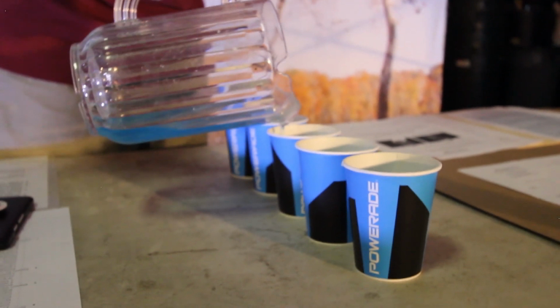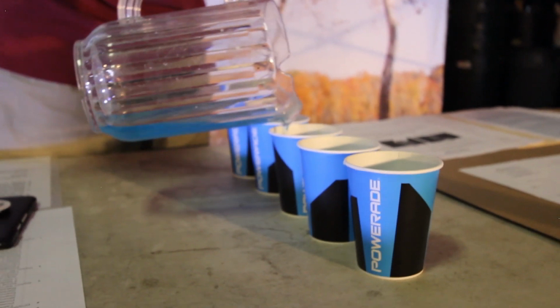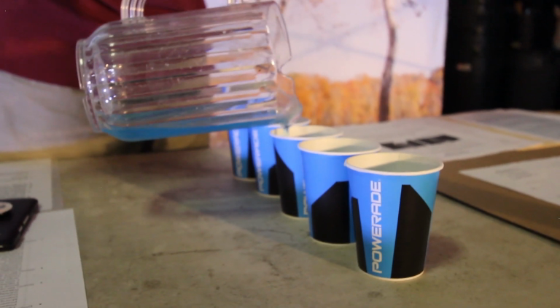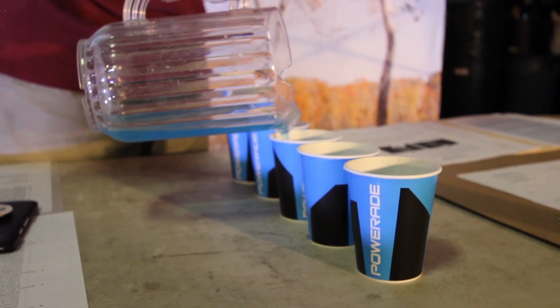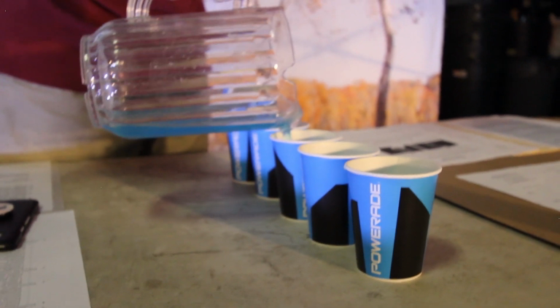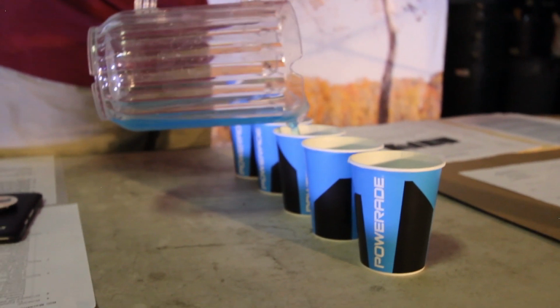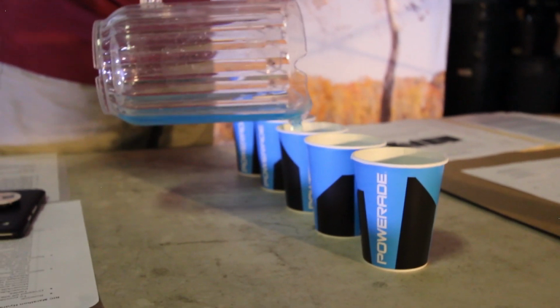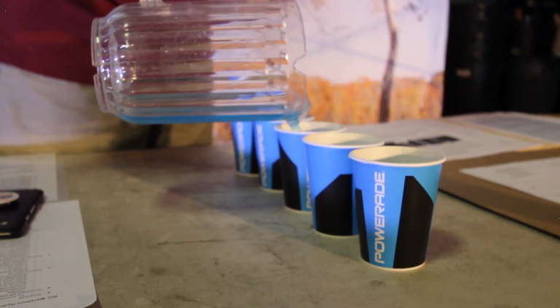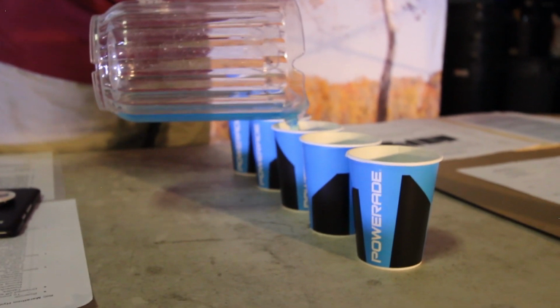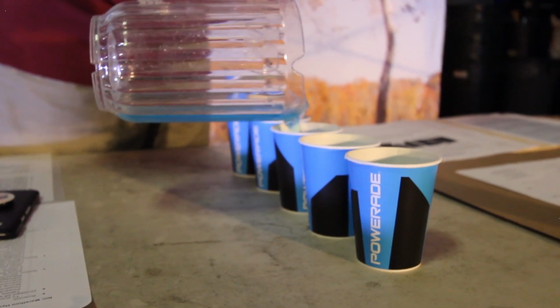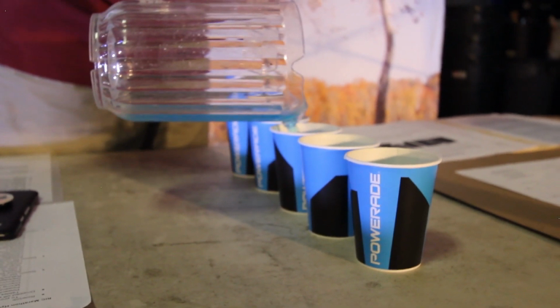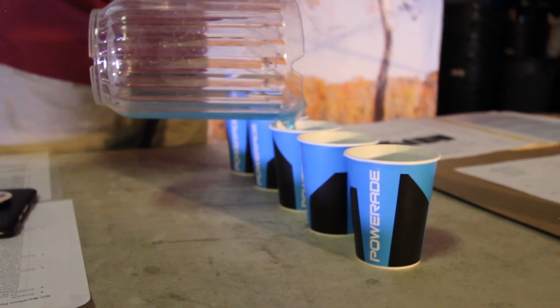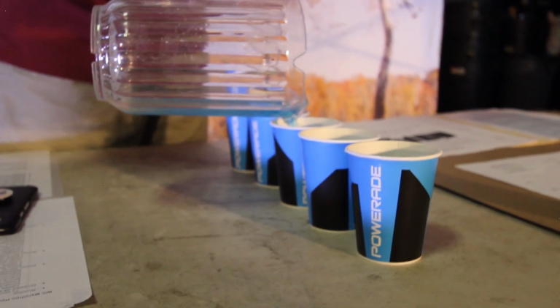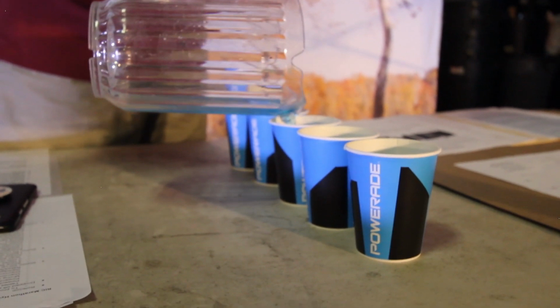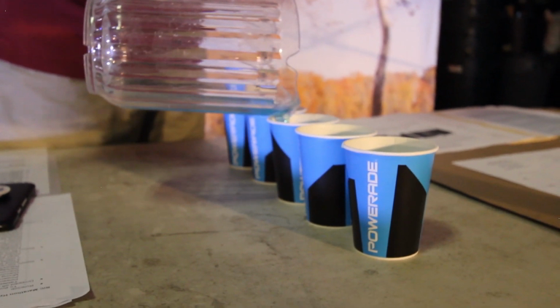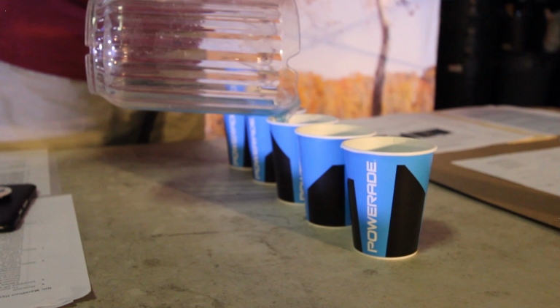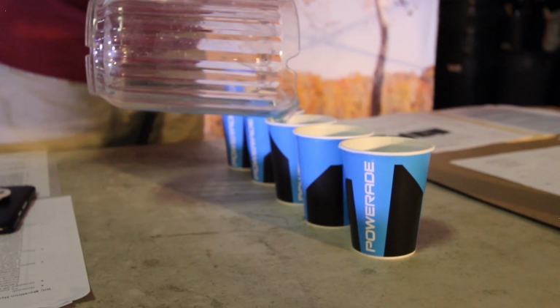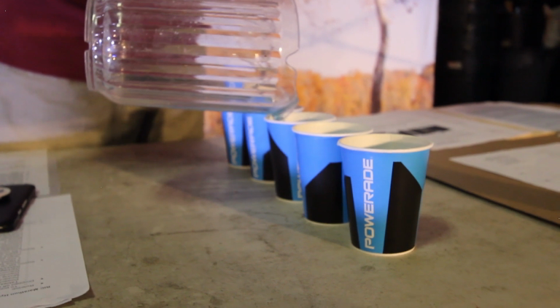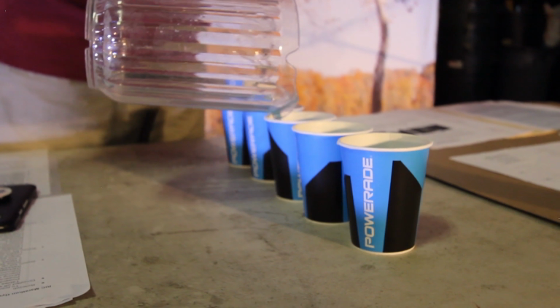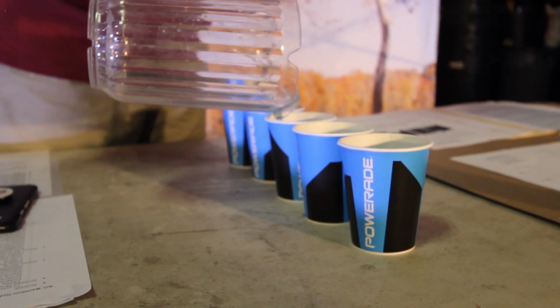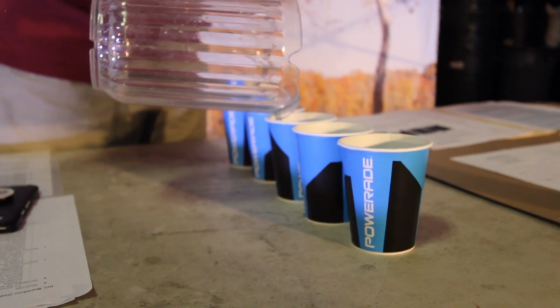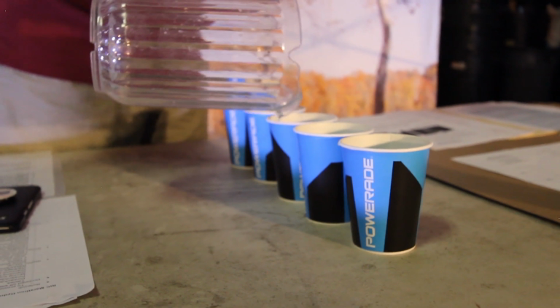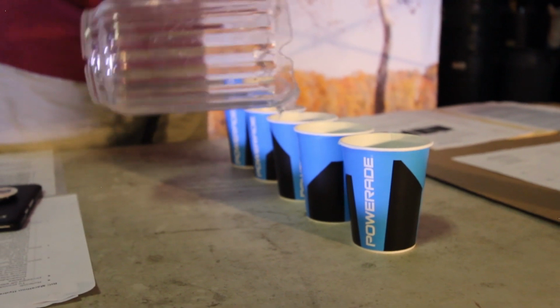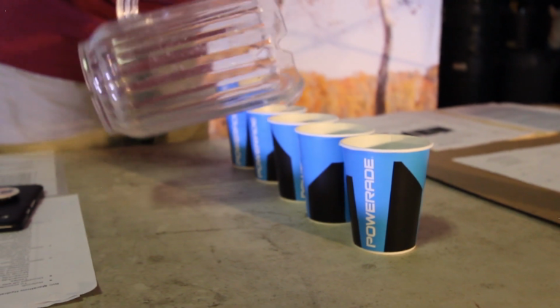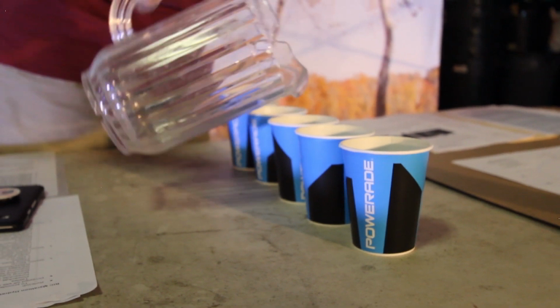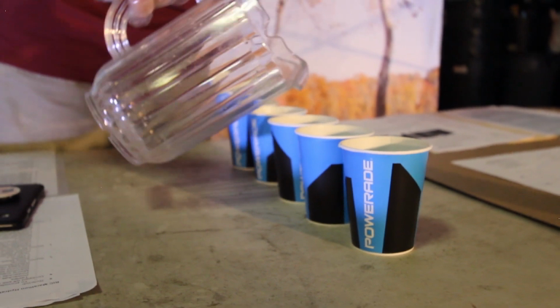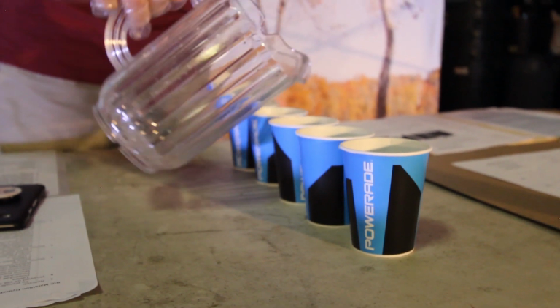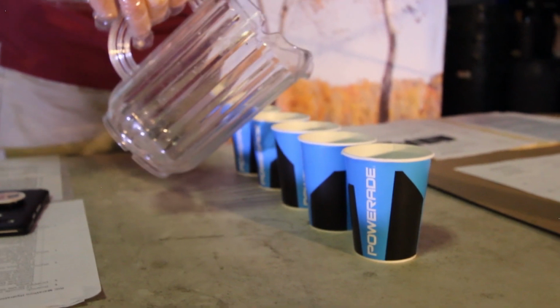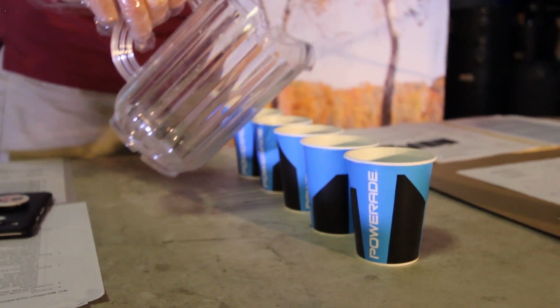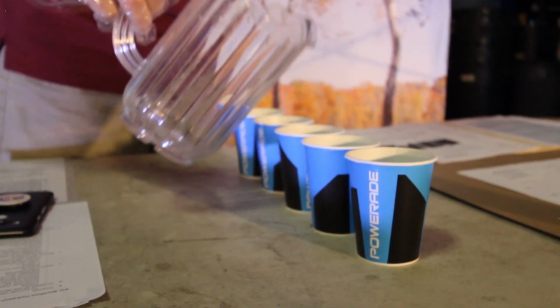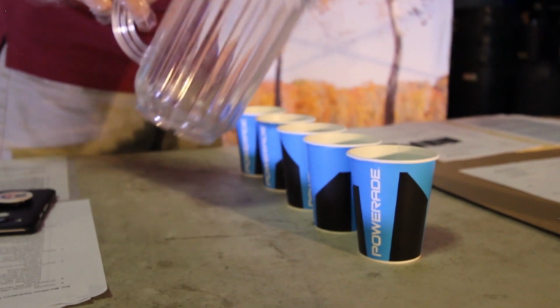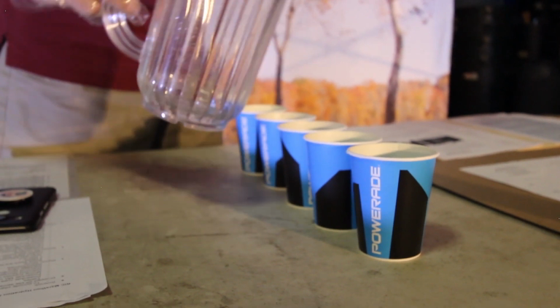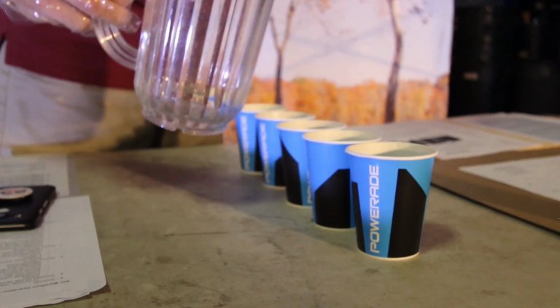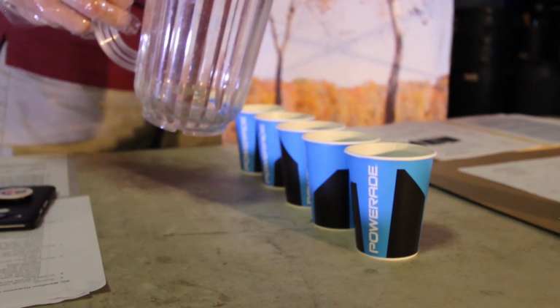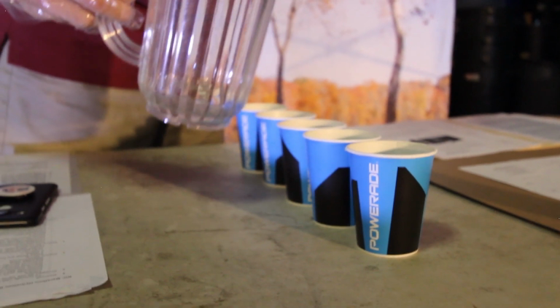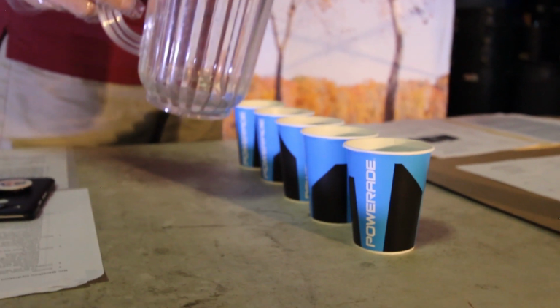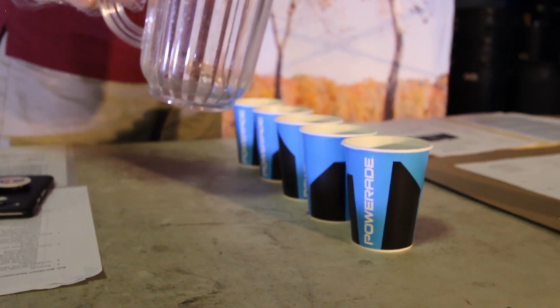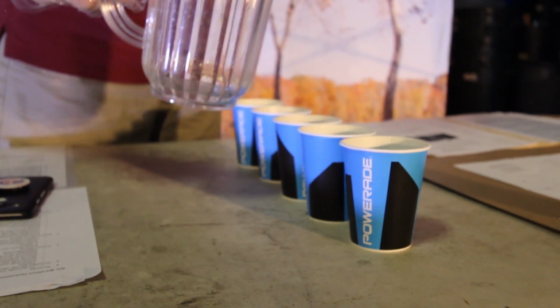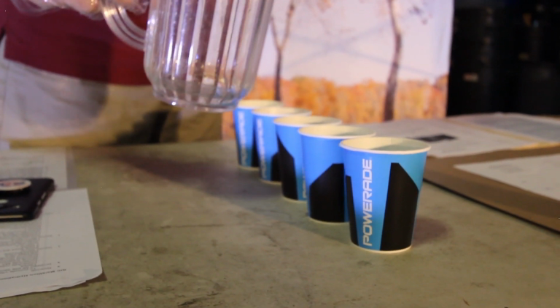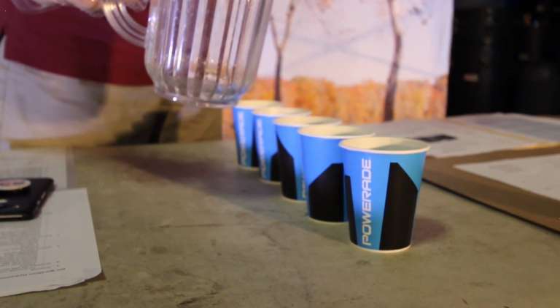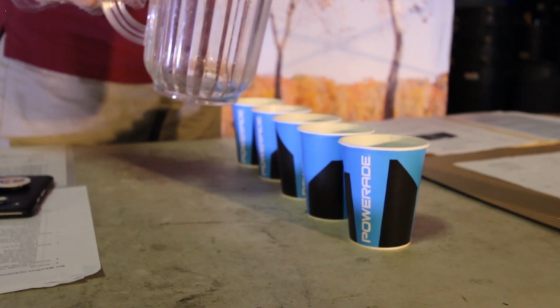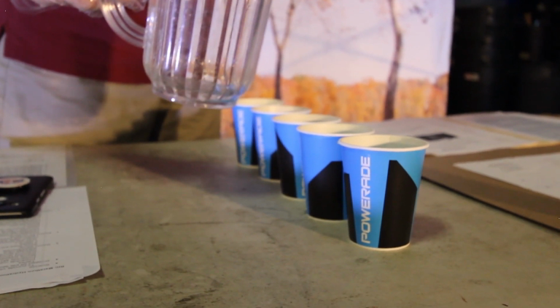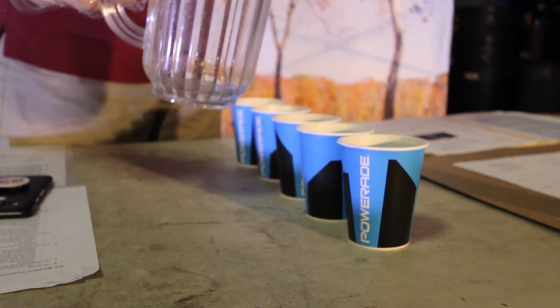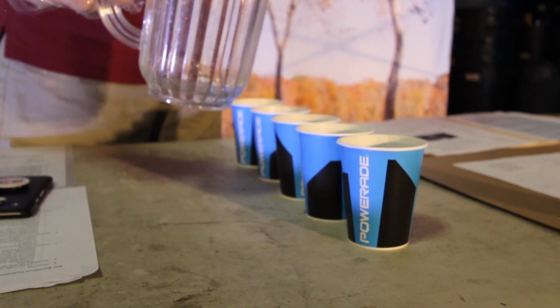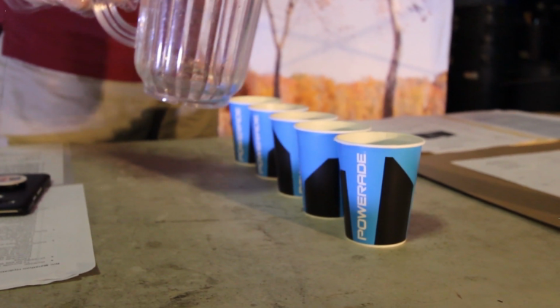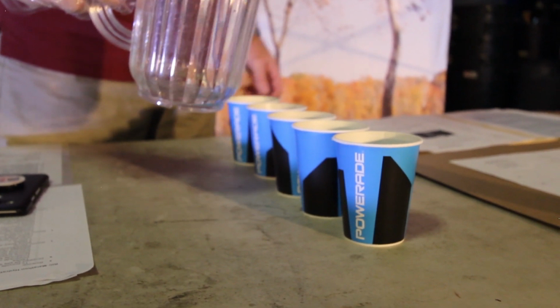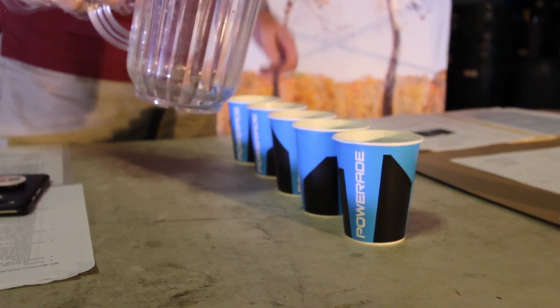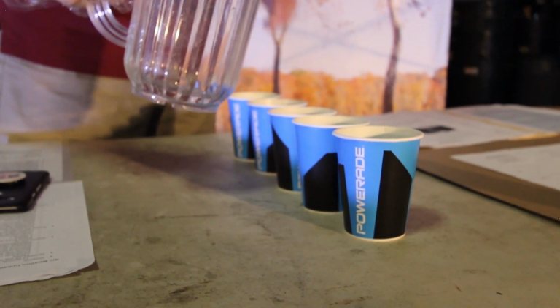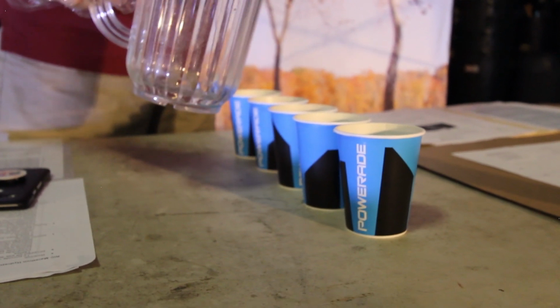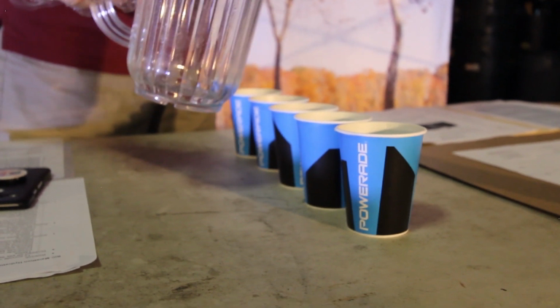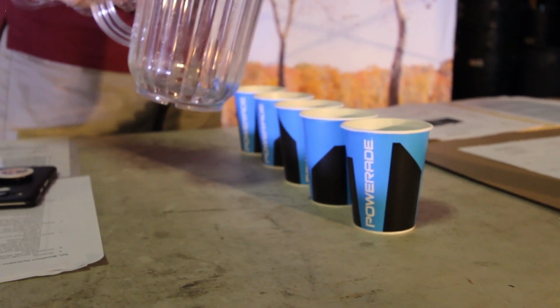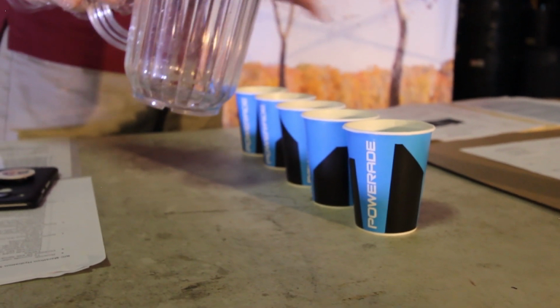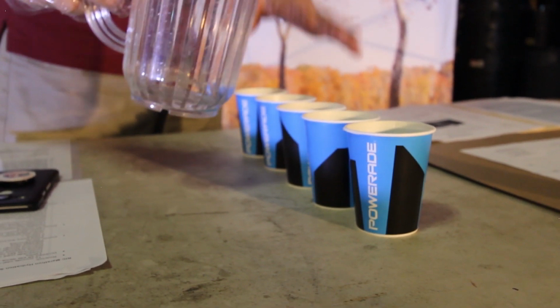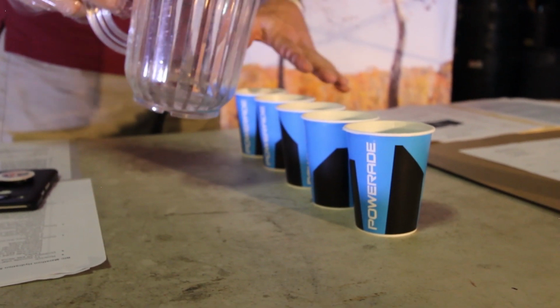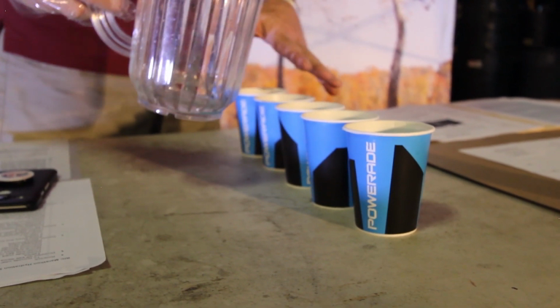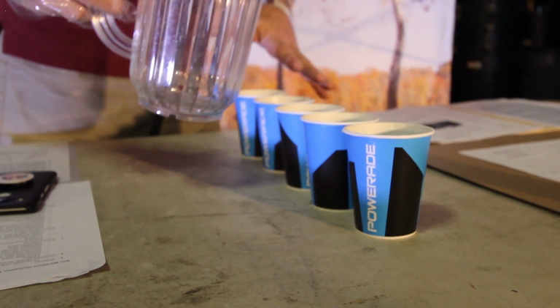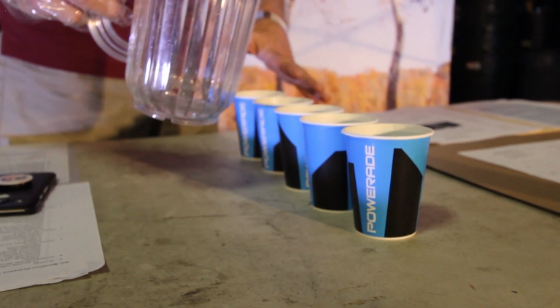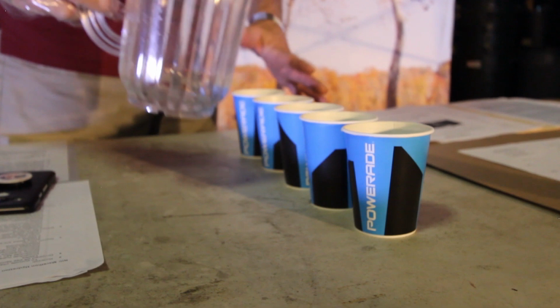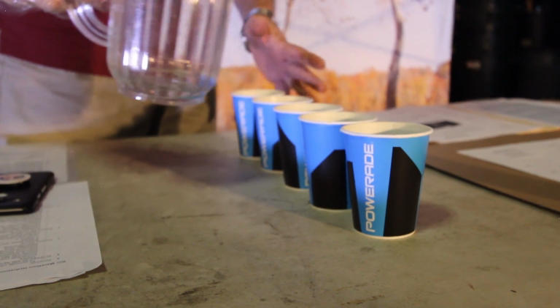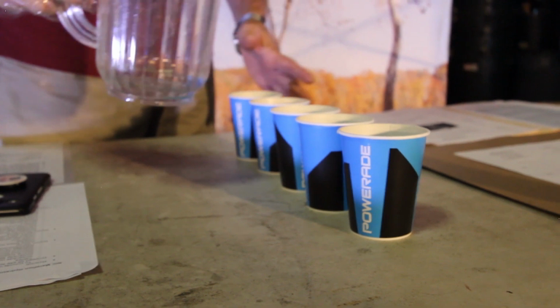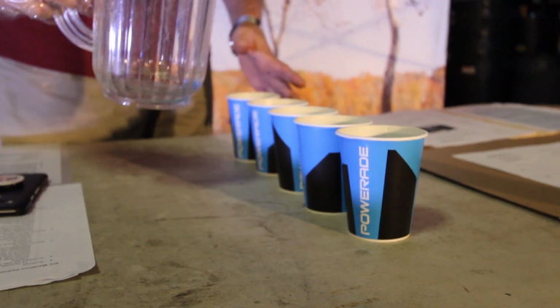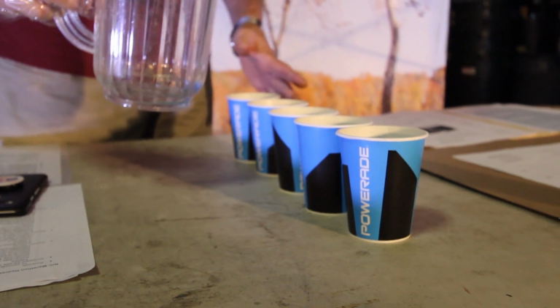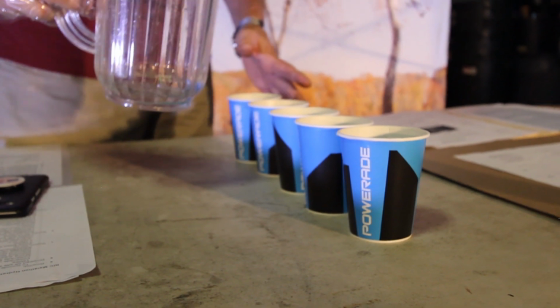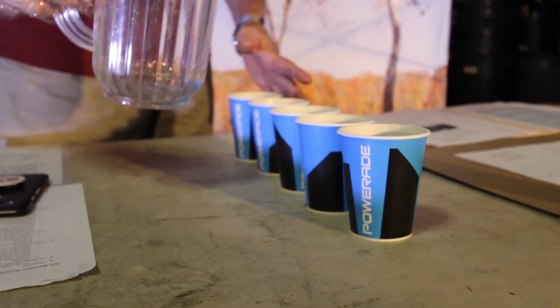It's a very simple and fast process. Sometimes it works to have two volunteers — one pouring and one setting up the cups.